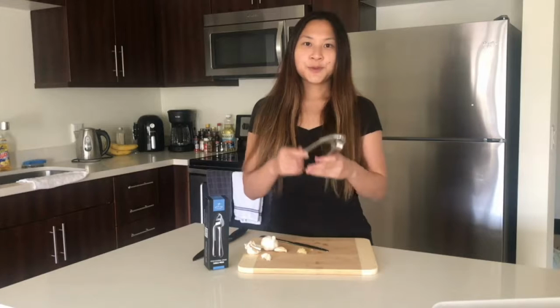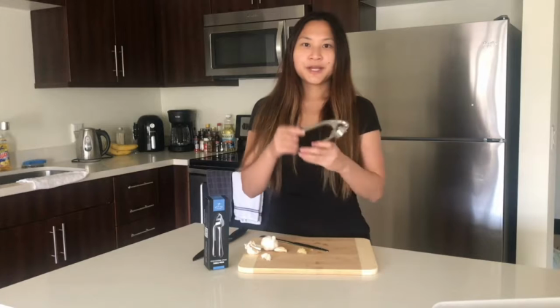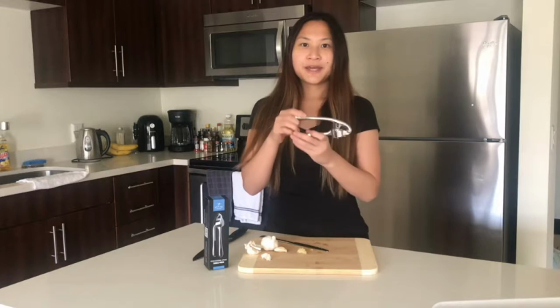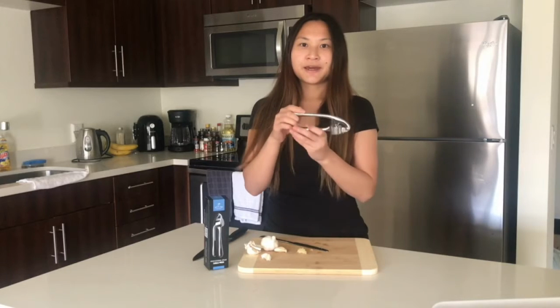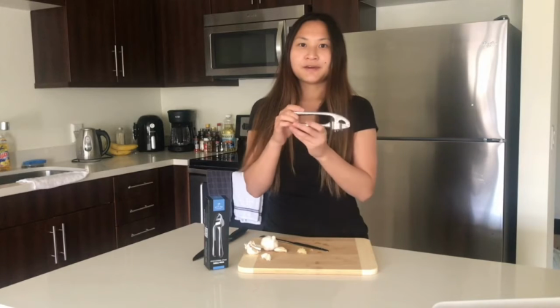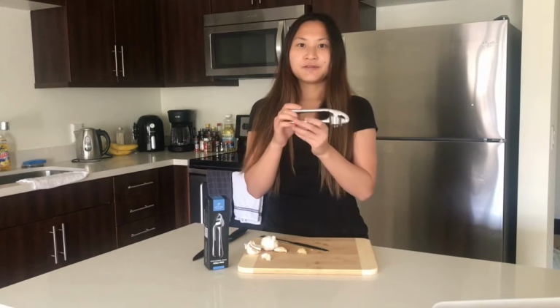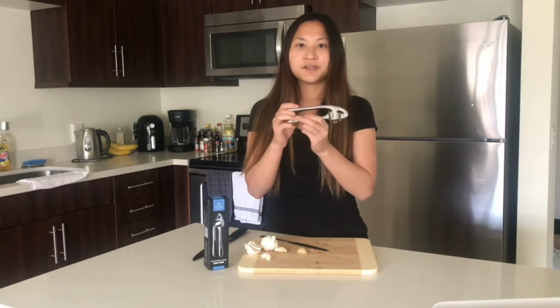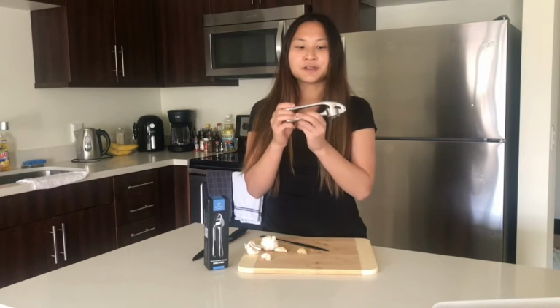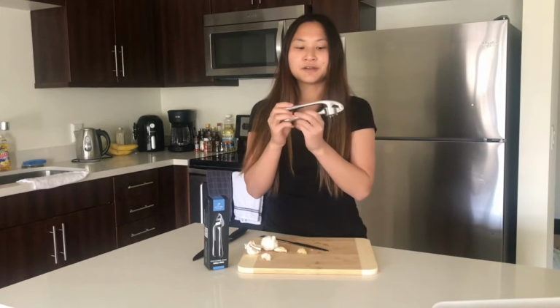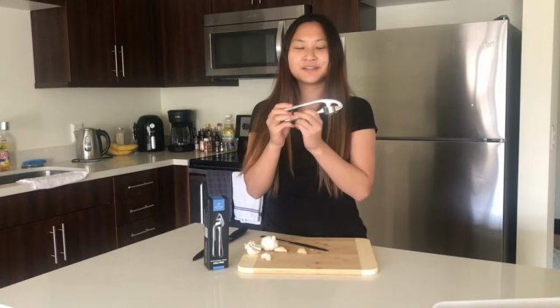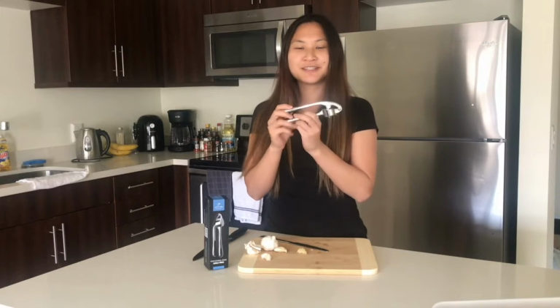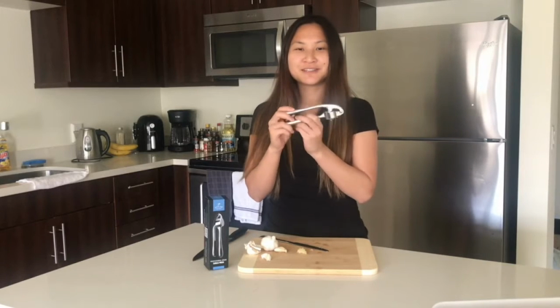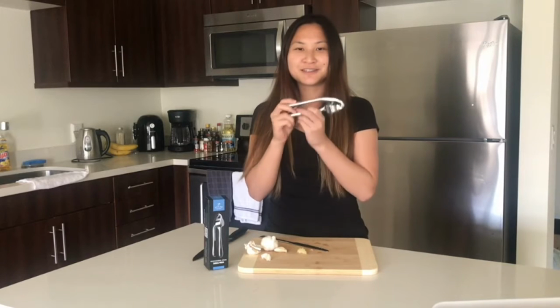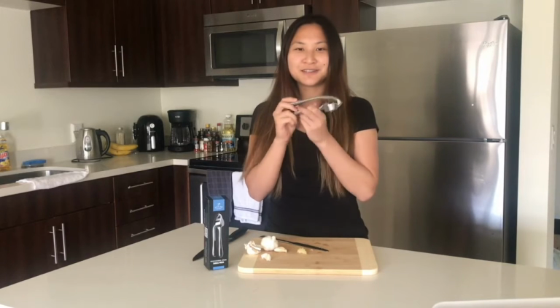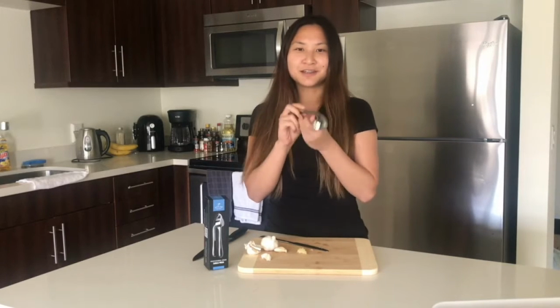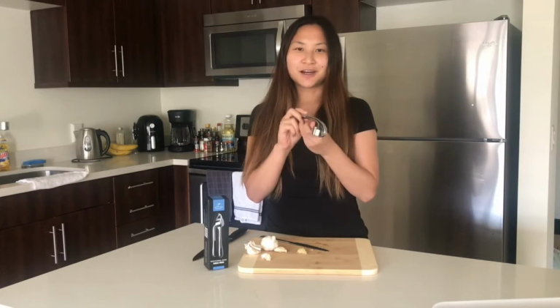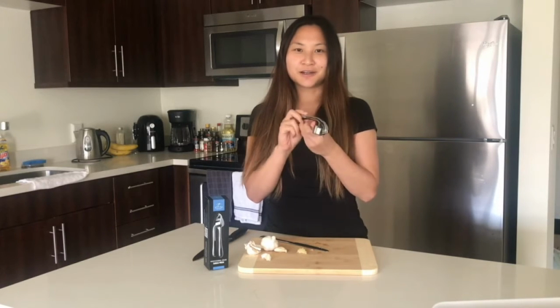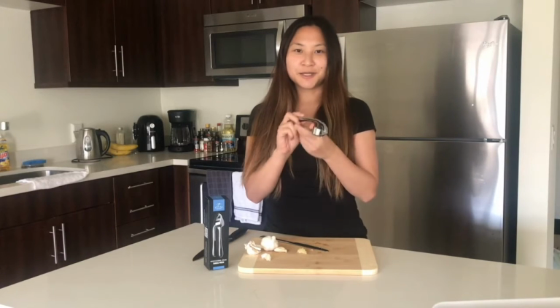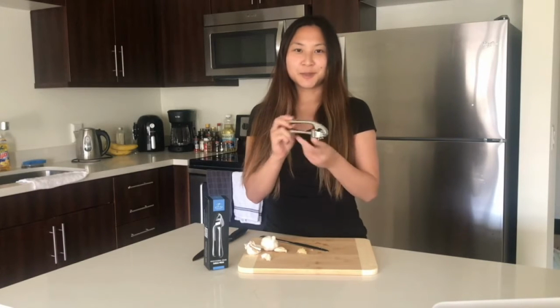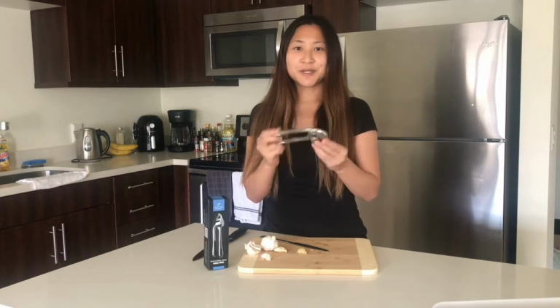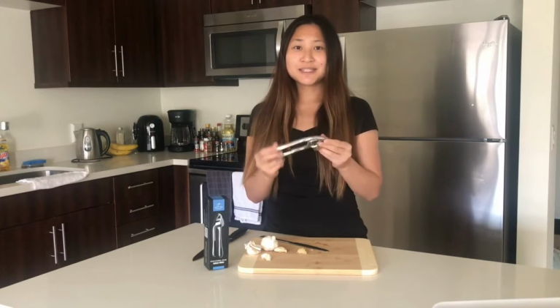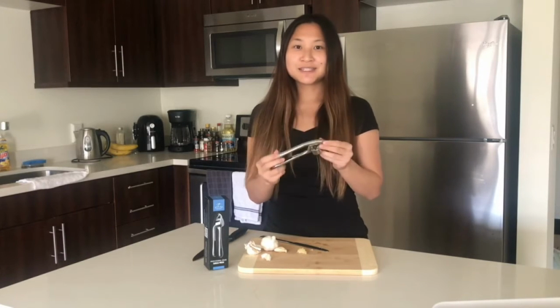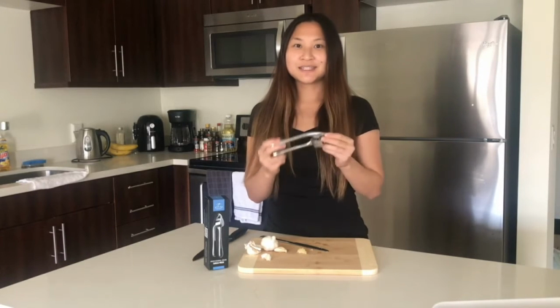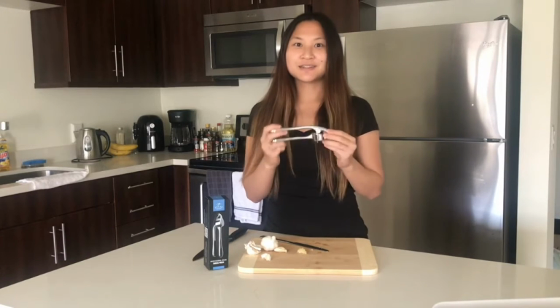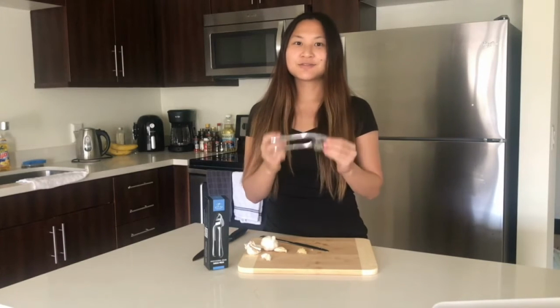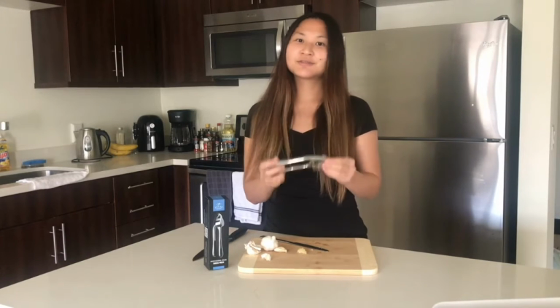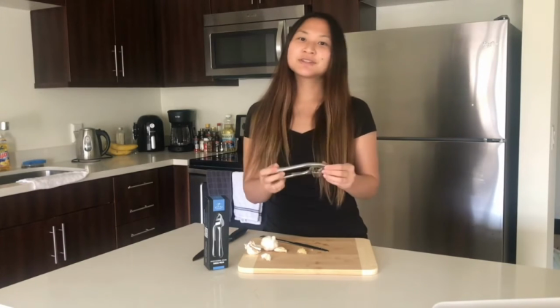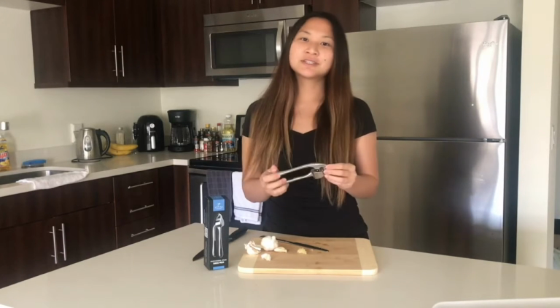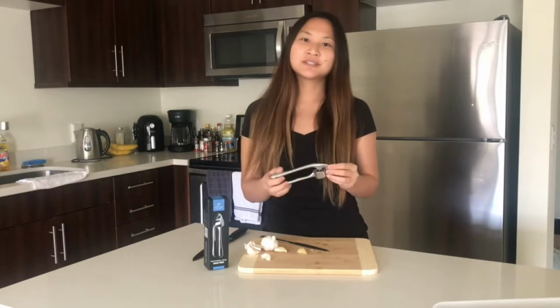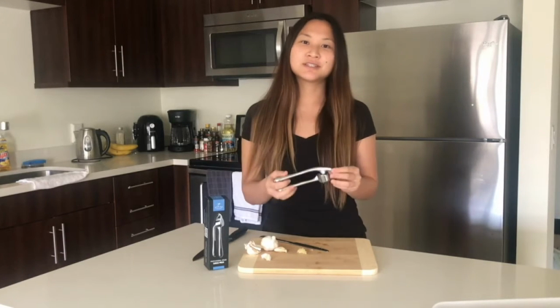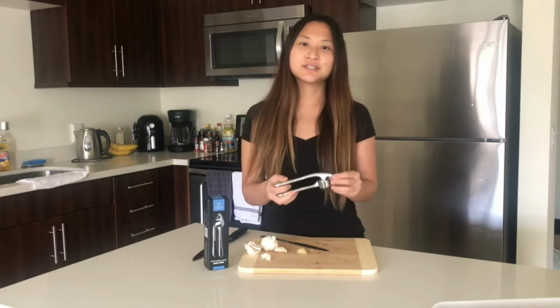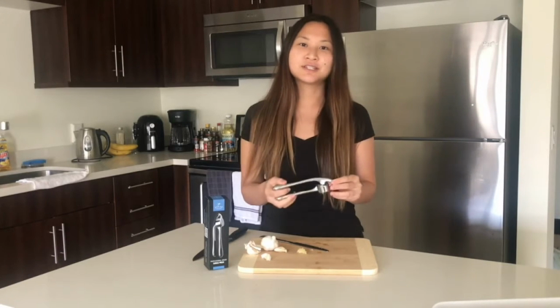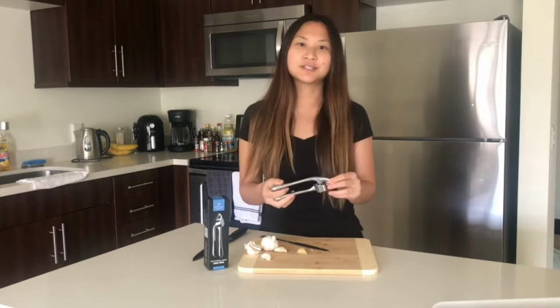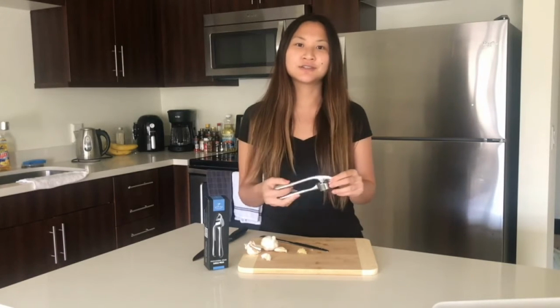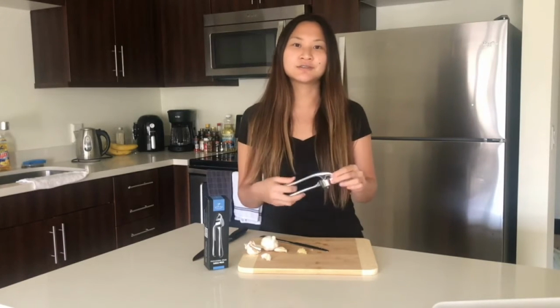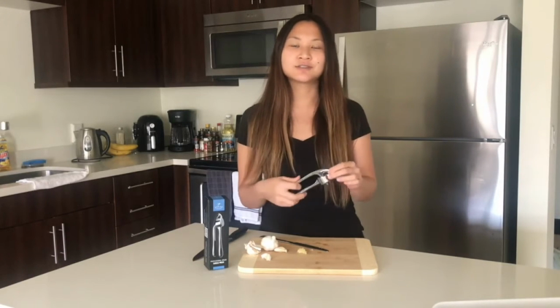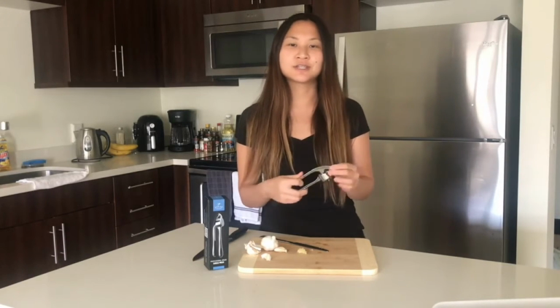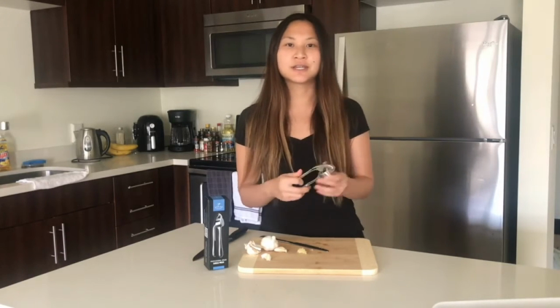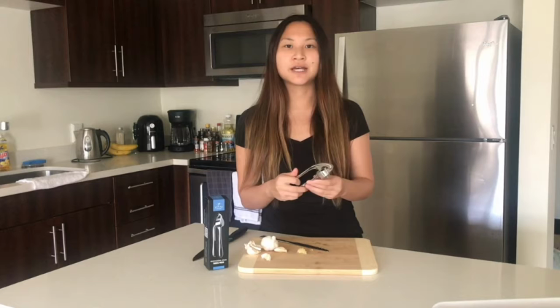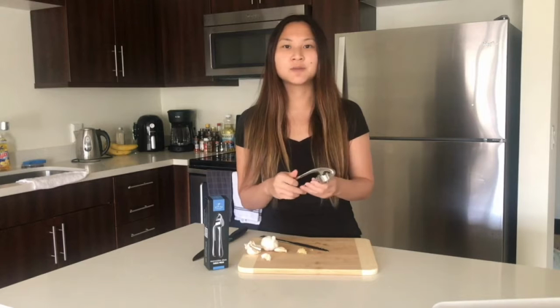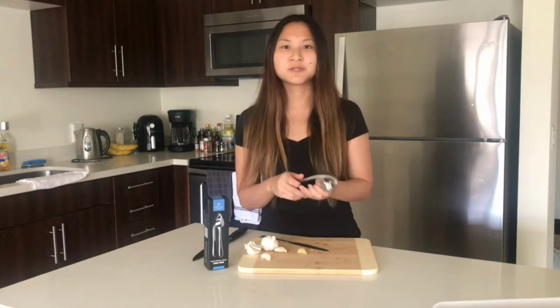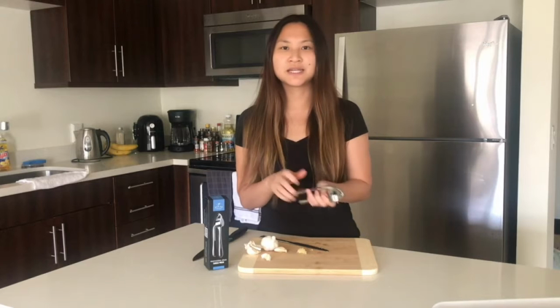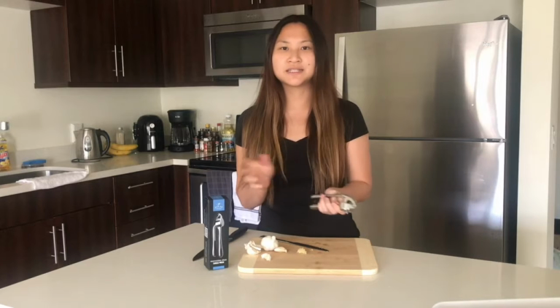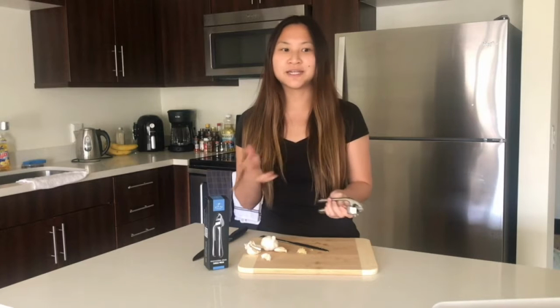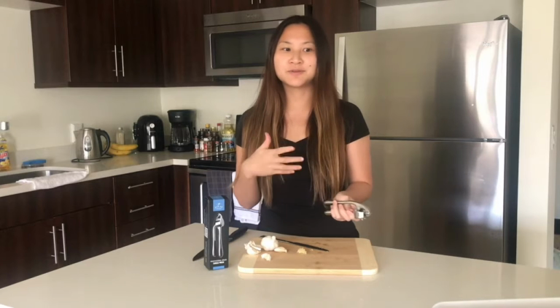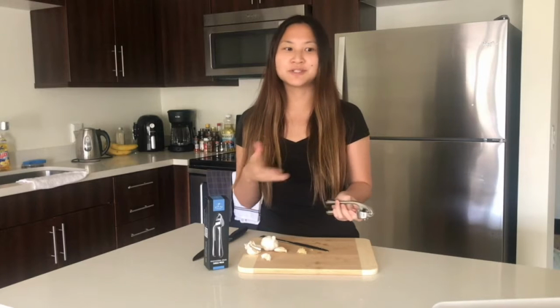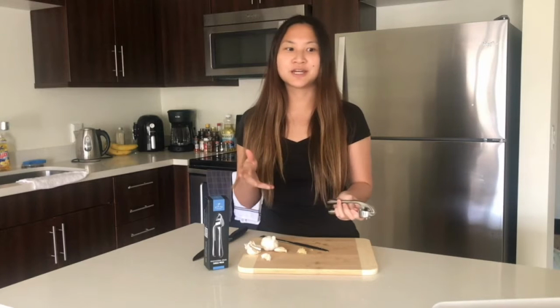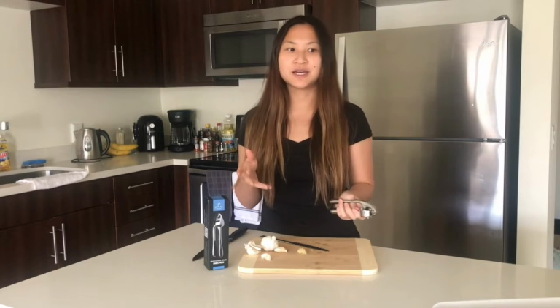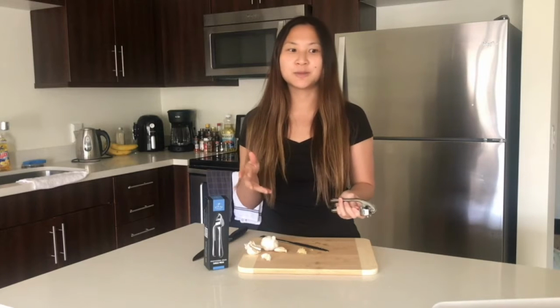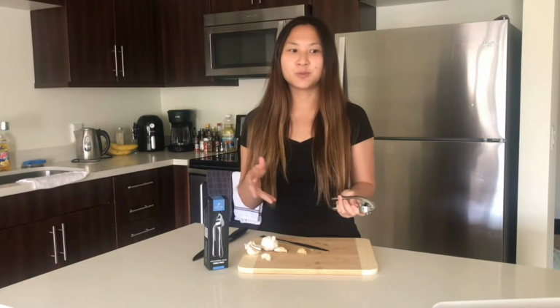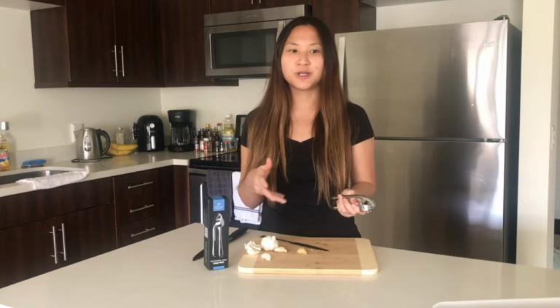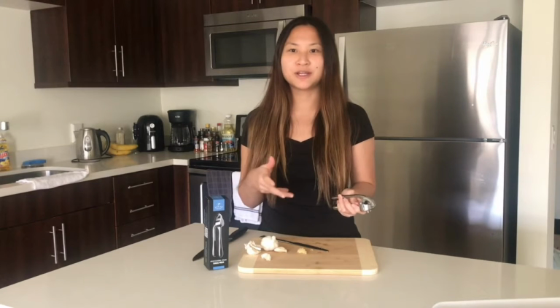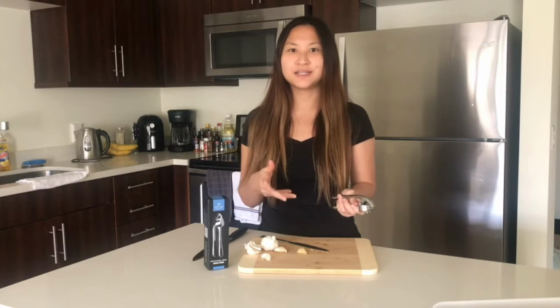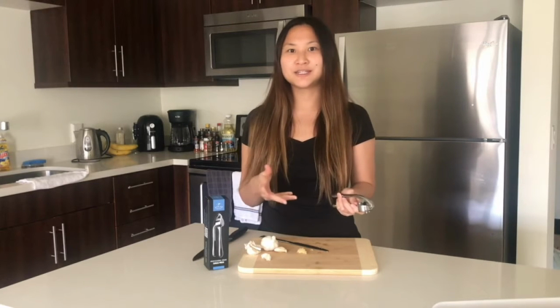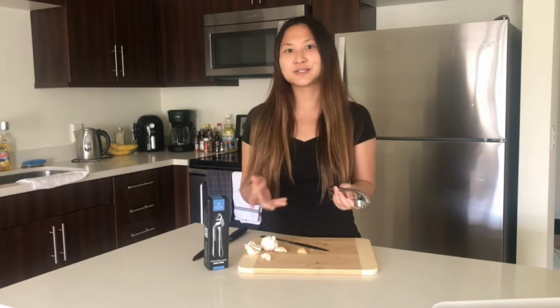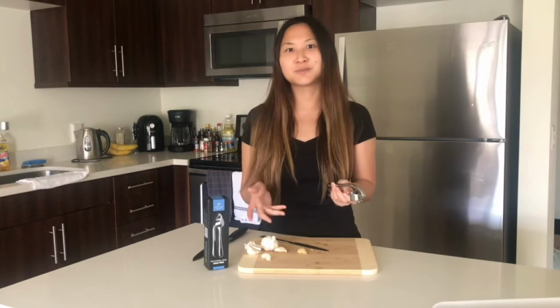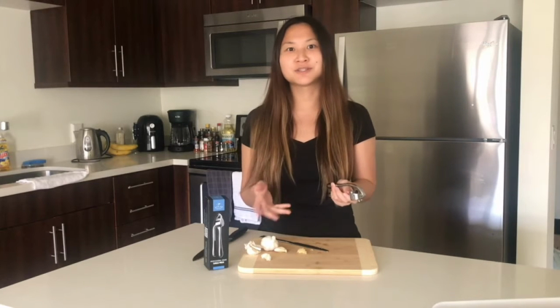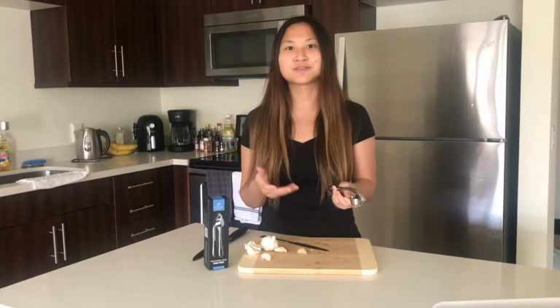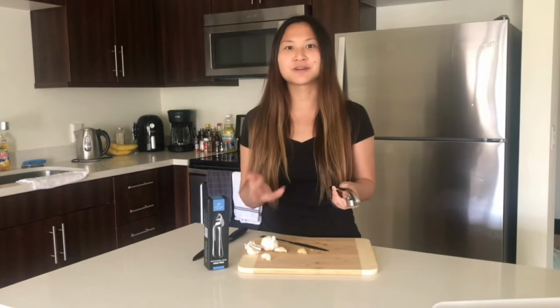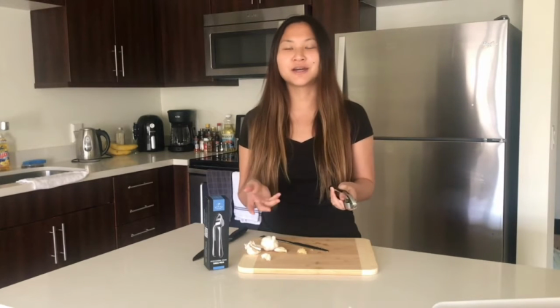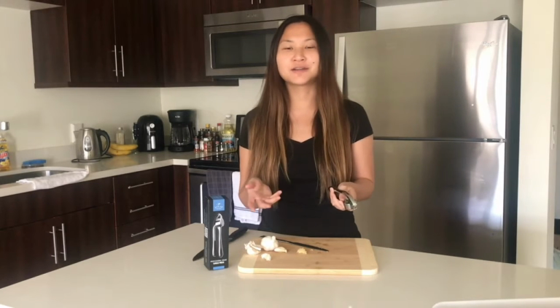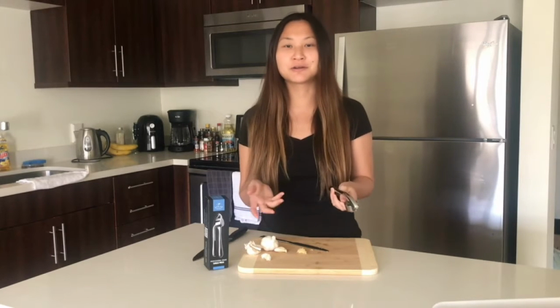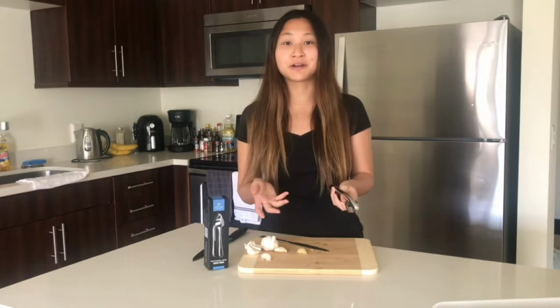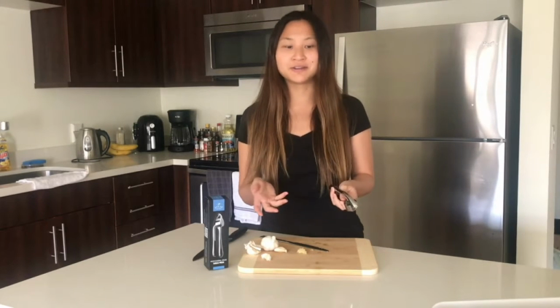What I have here is the garlic press and it's really easy to use. It helps cut down time when I need to mince or cut garlic.